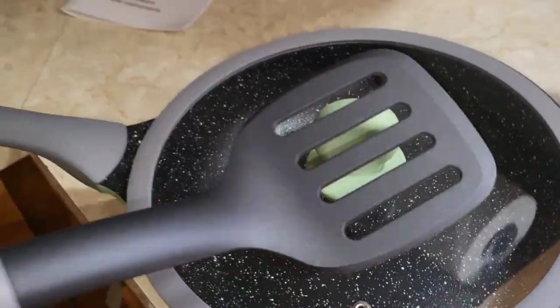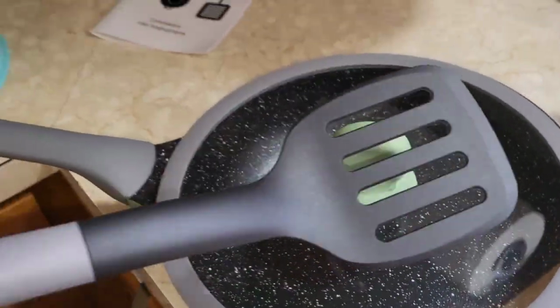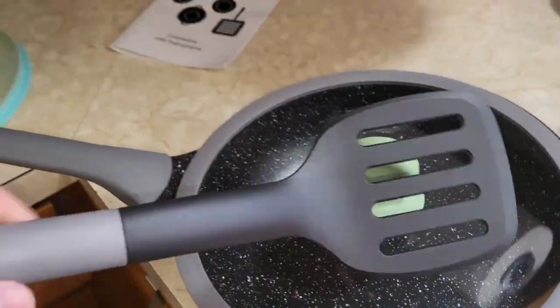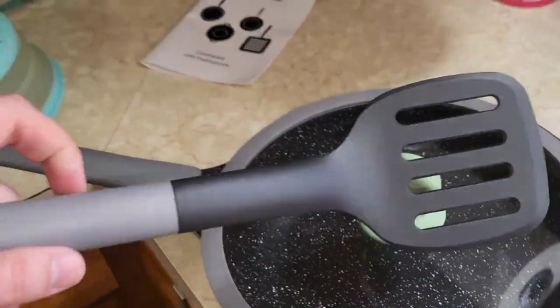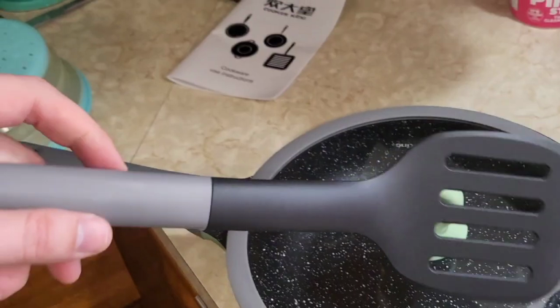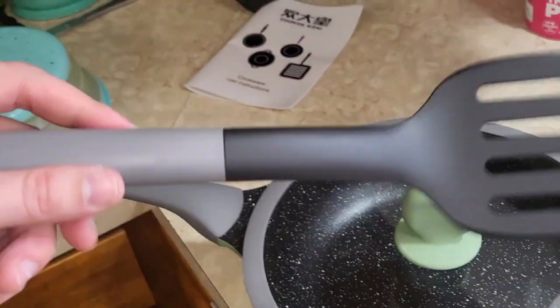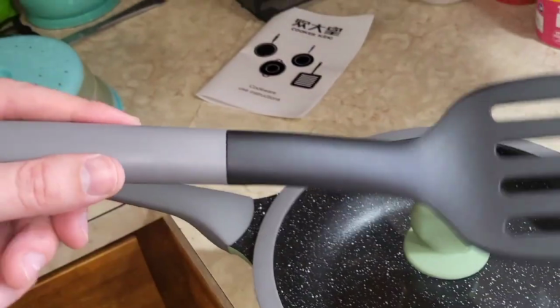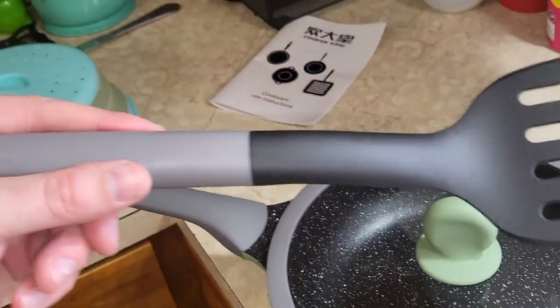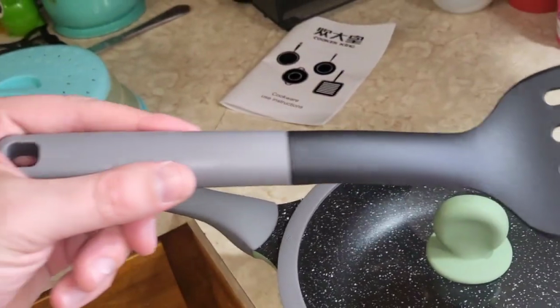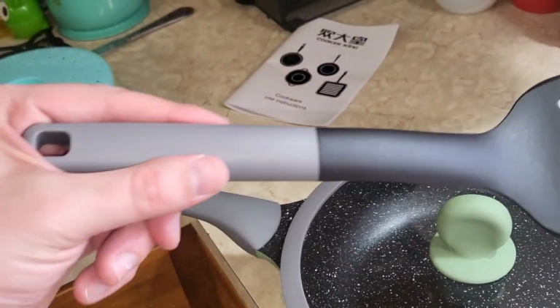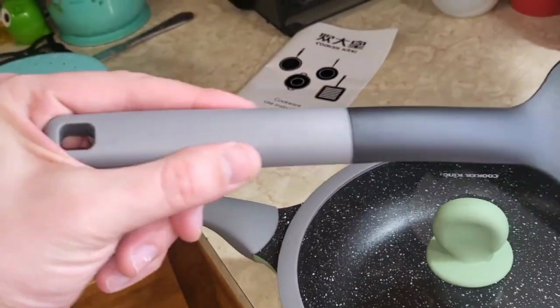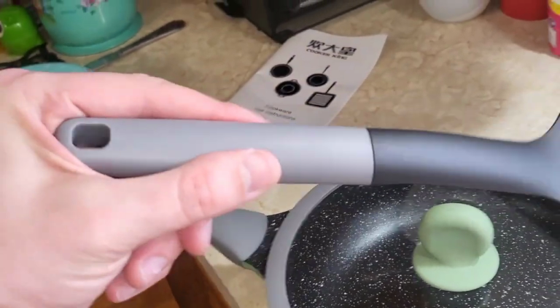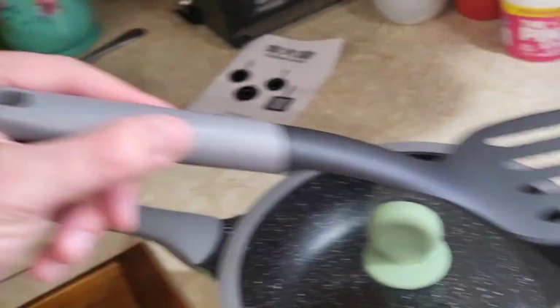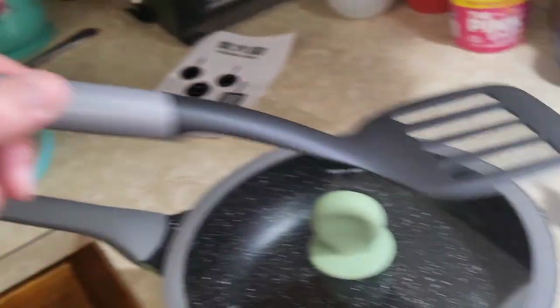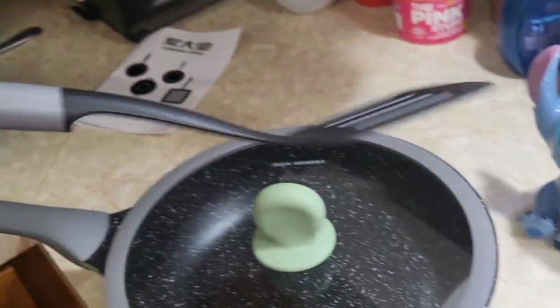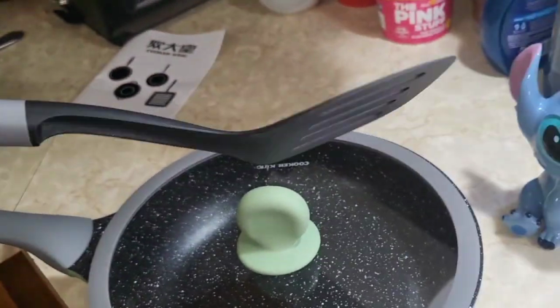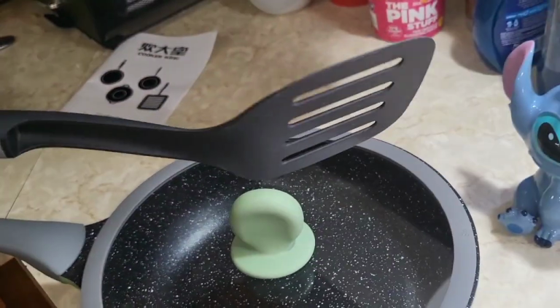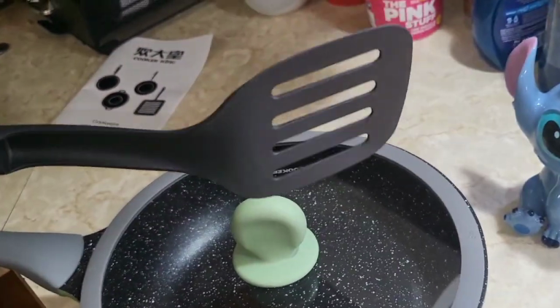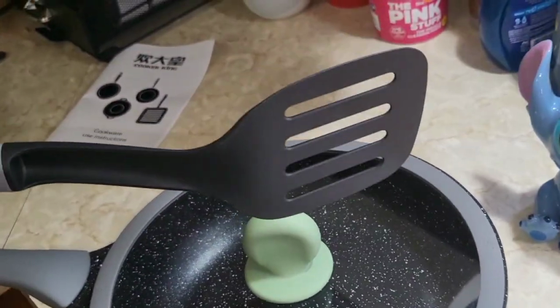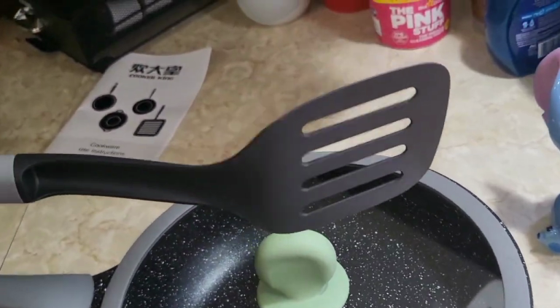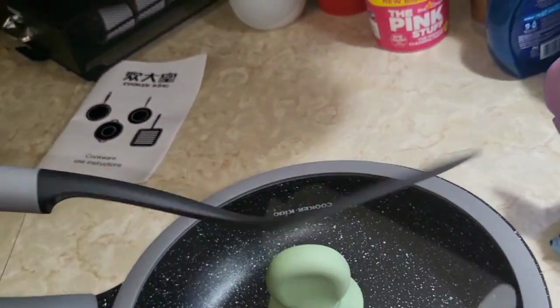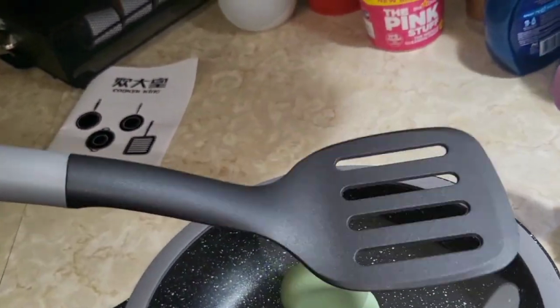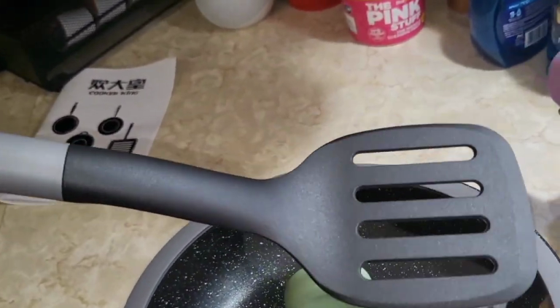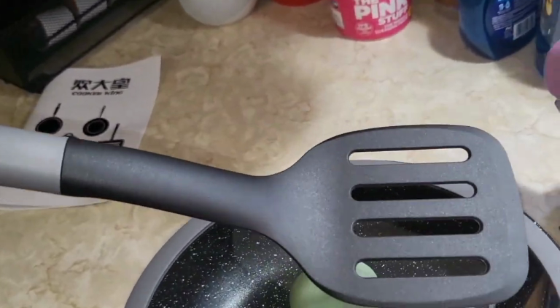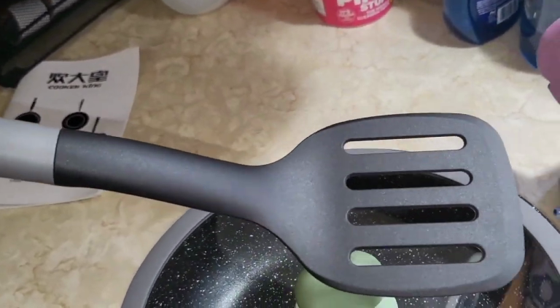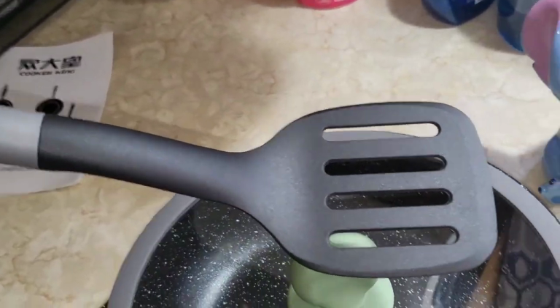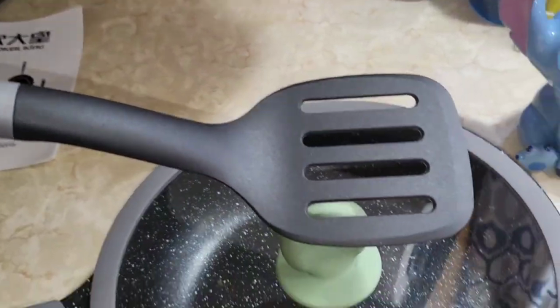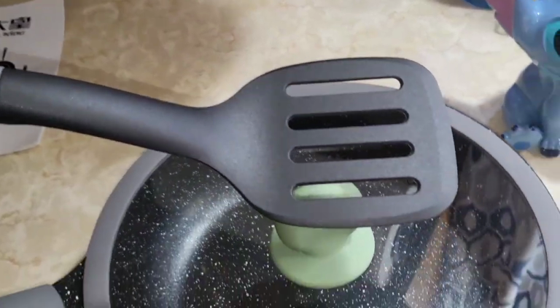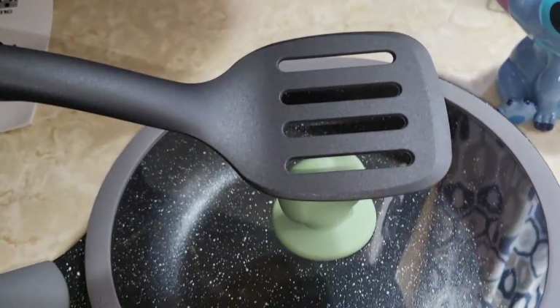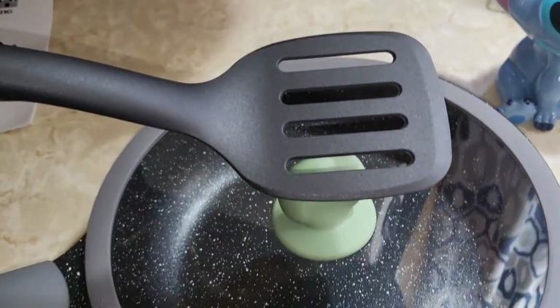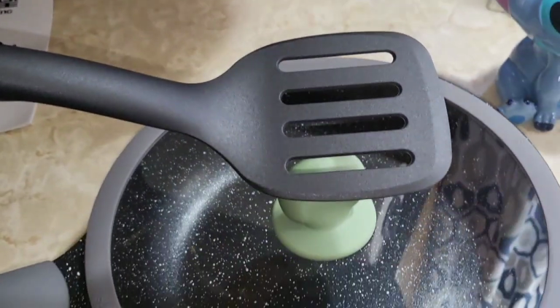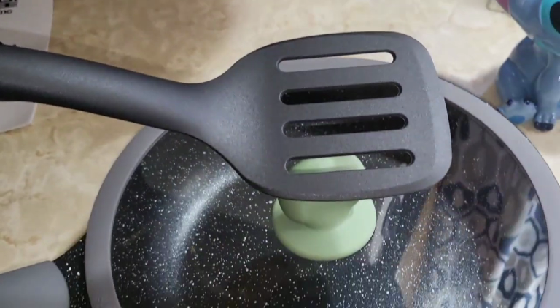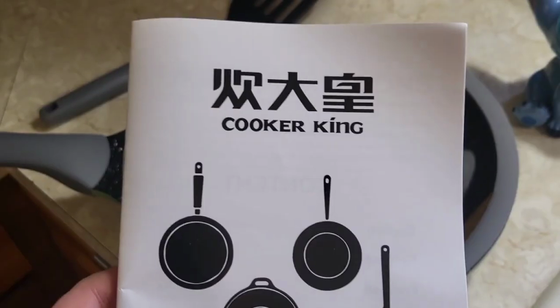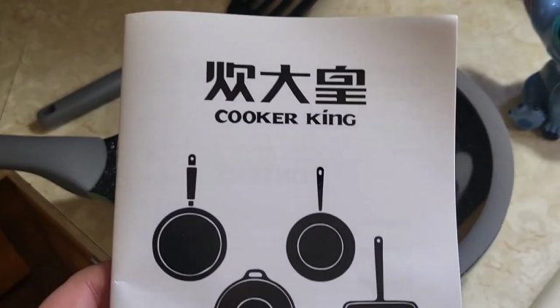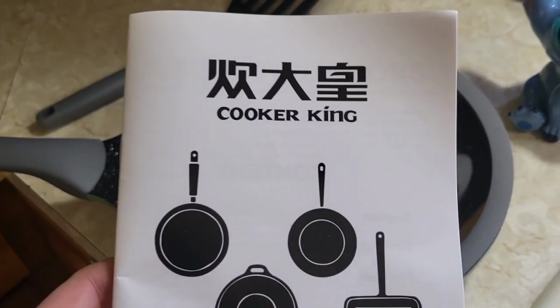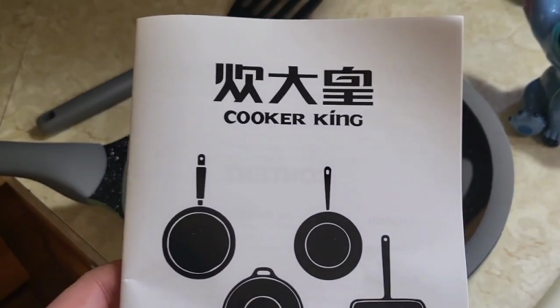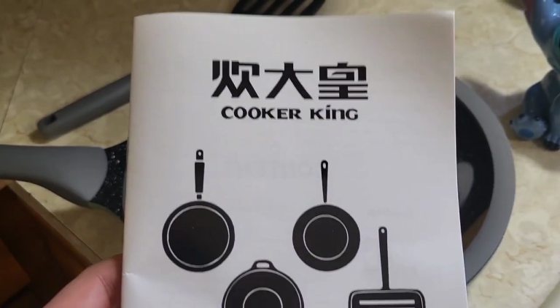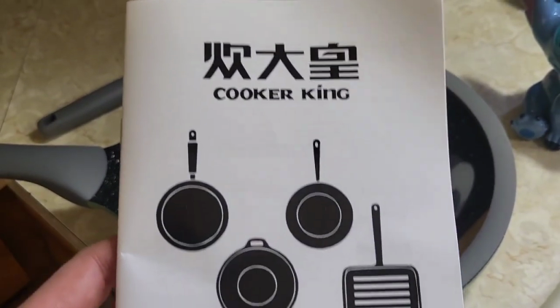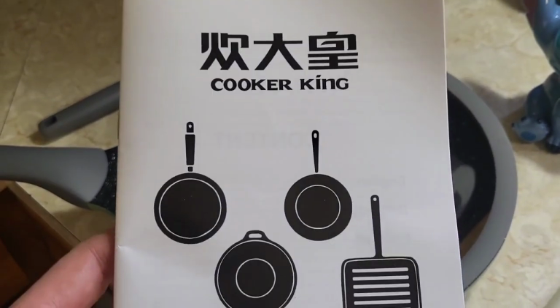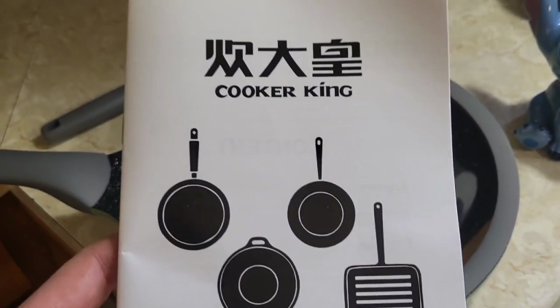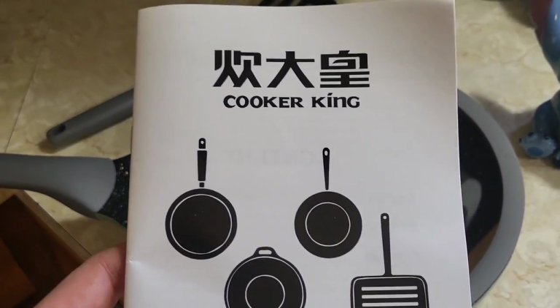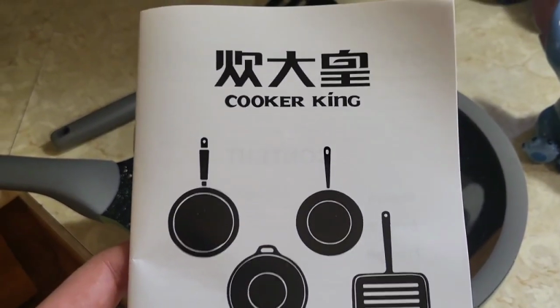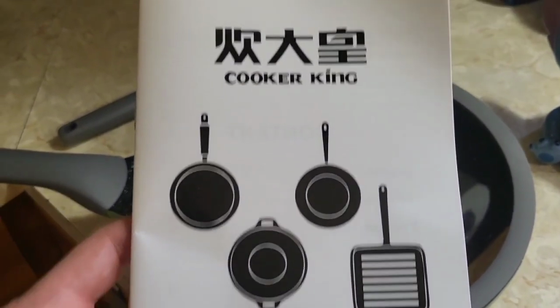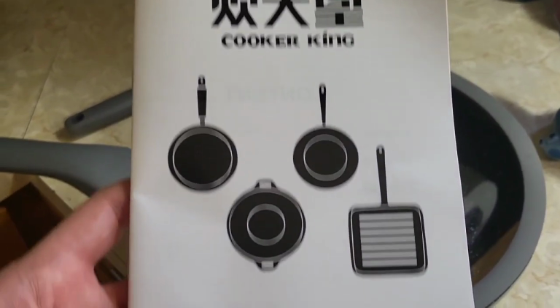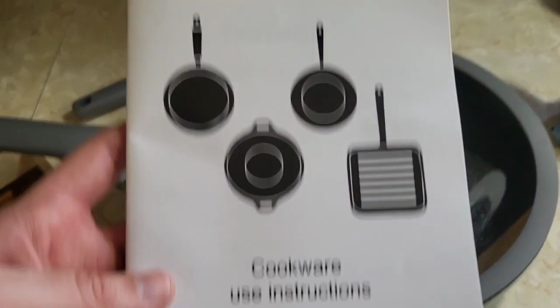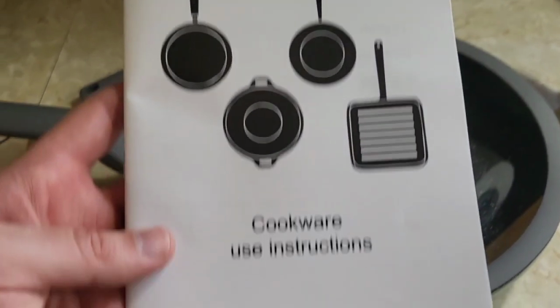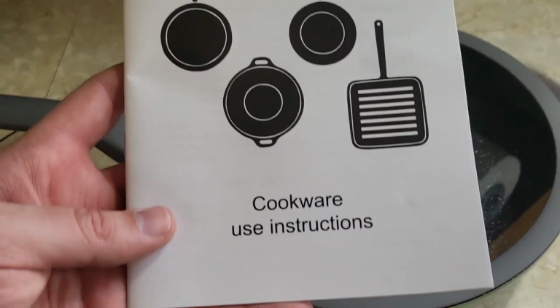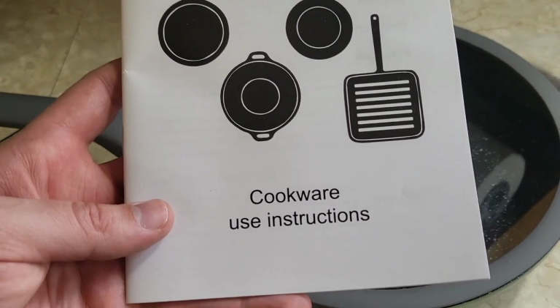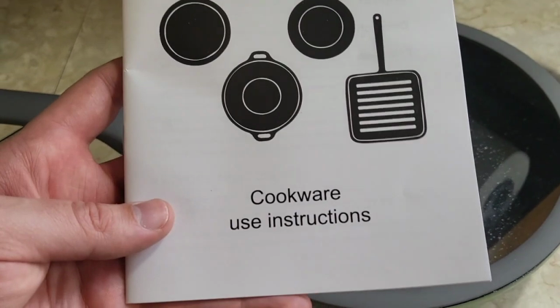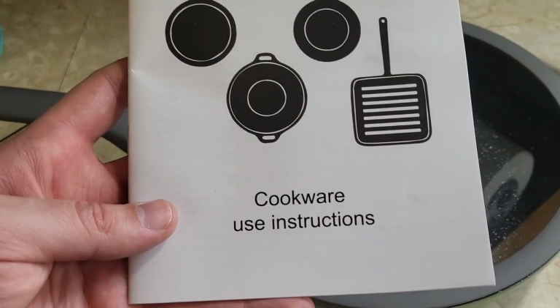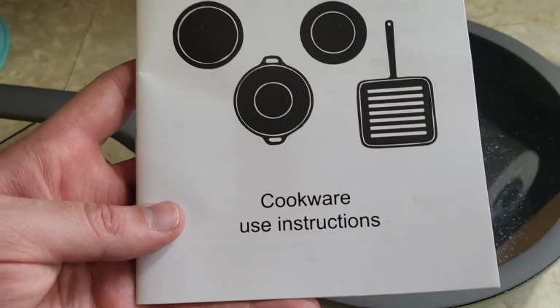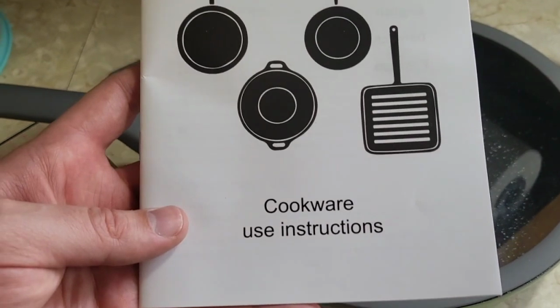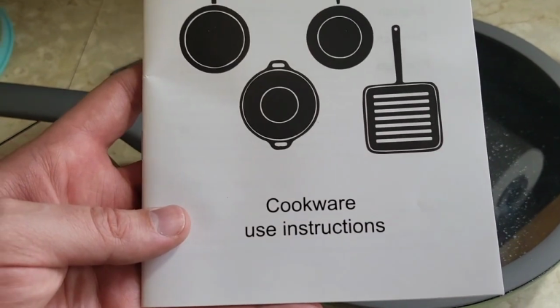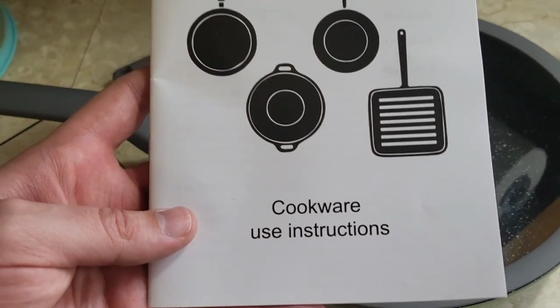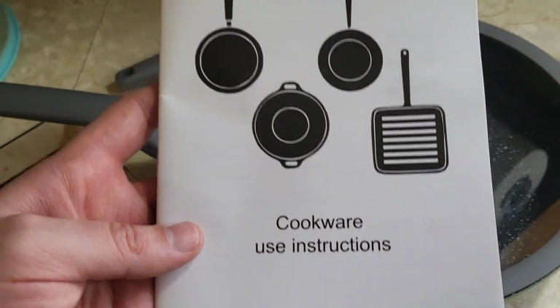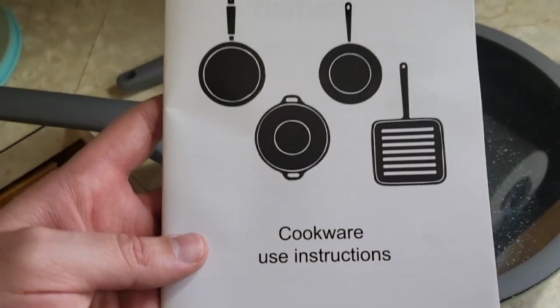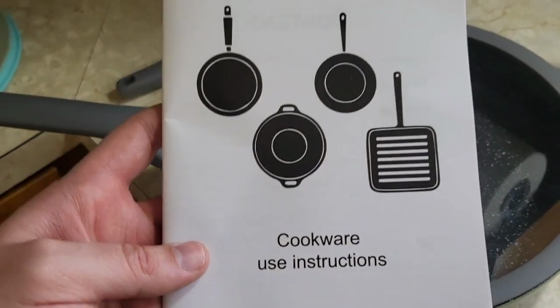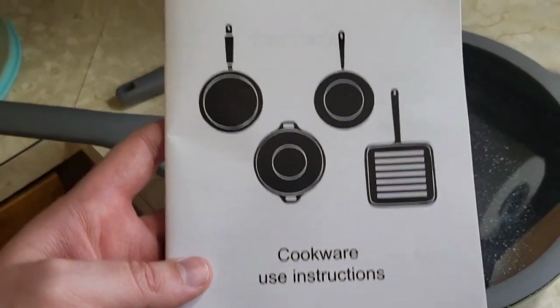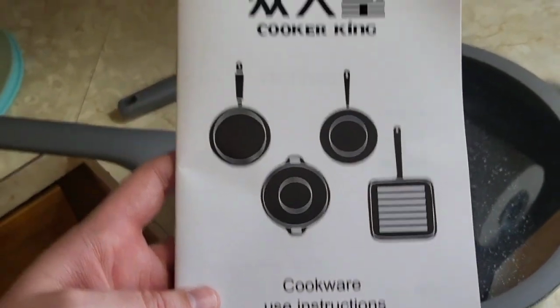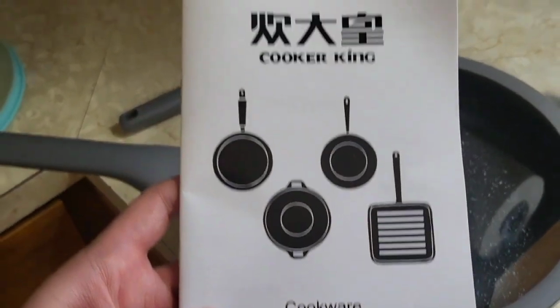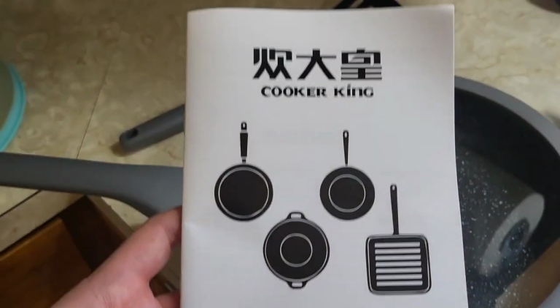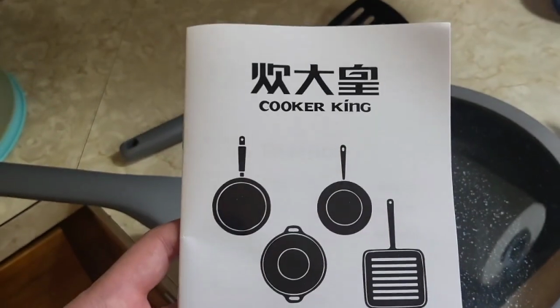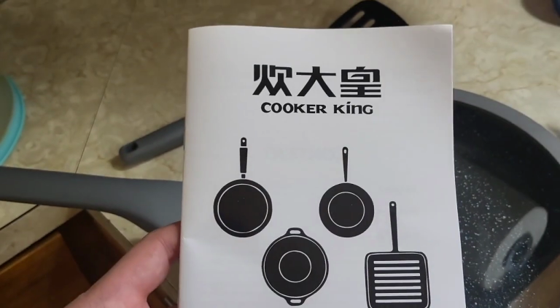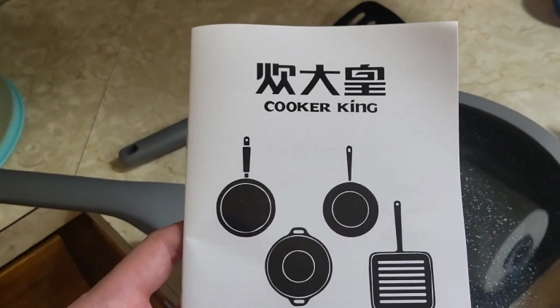Then the icing on the cake, they throw in this spatula. How cool is that? It turns out they also included the Cooker King cookware instruction manual.